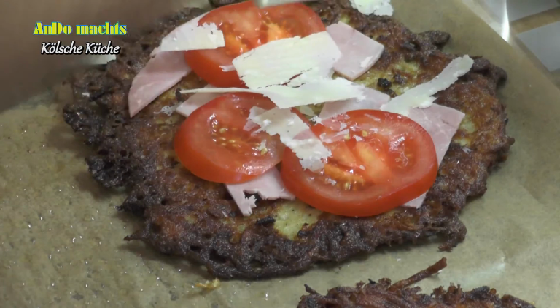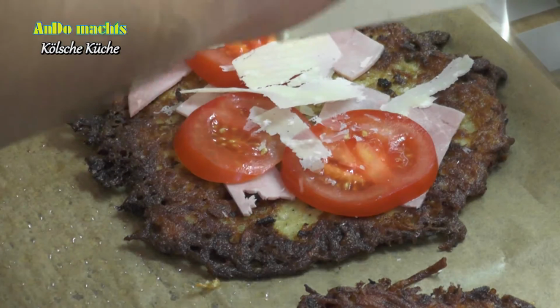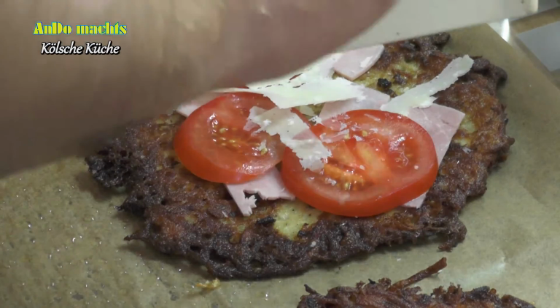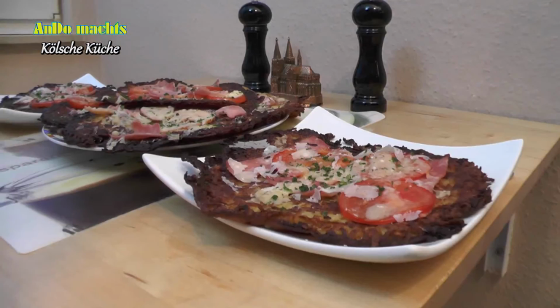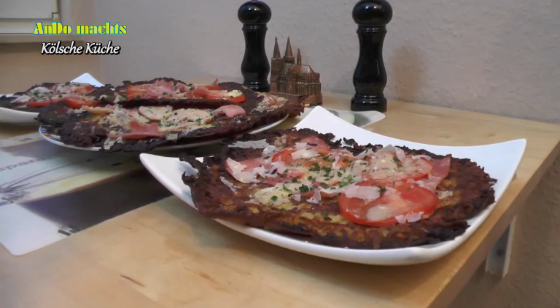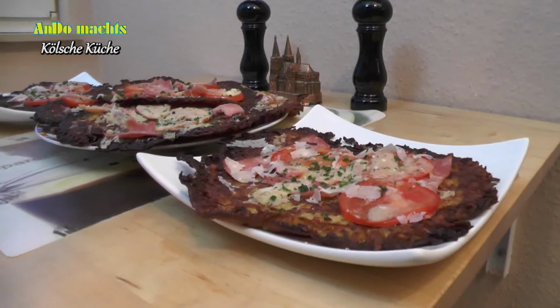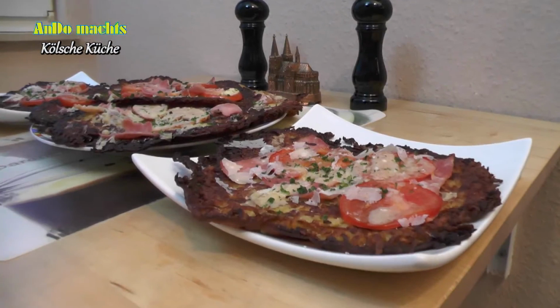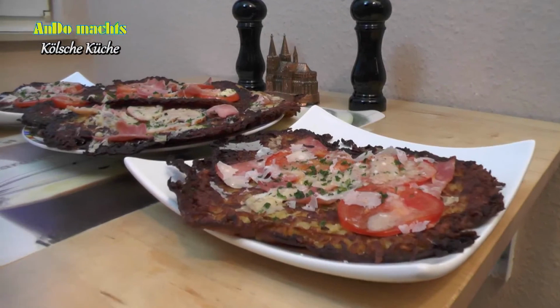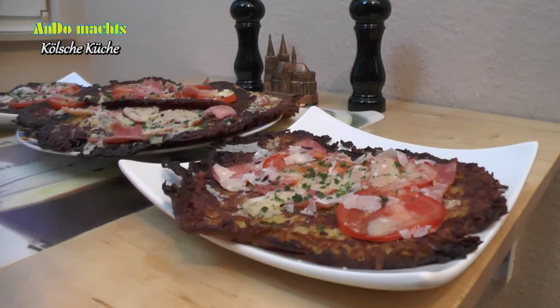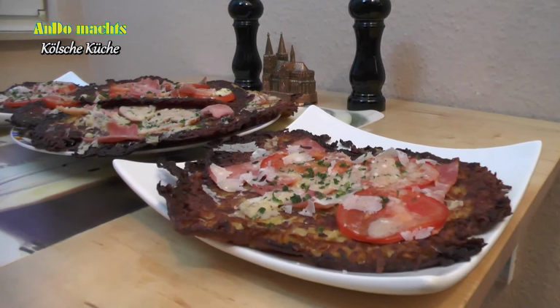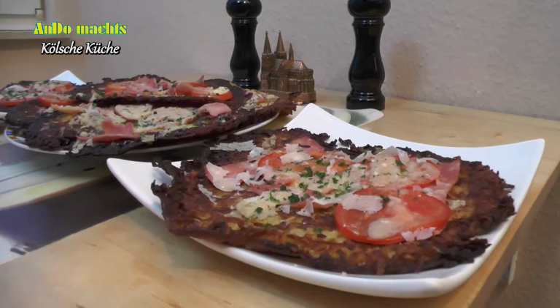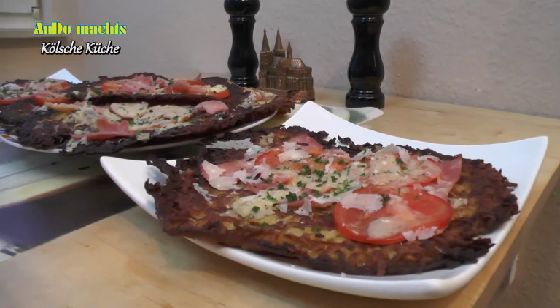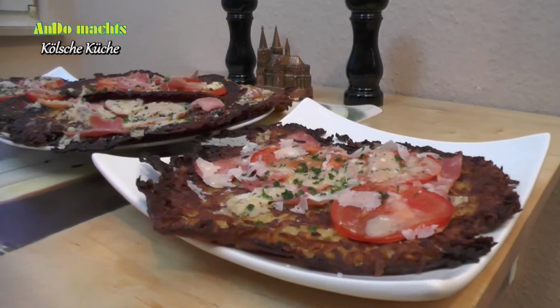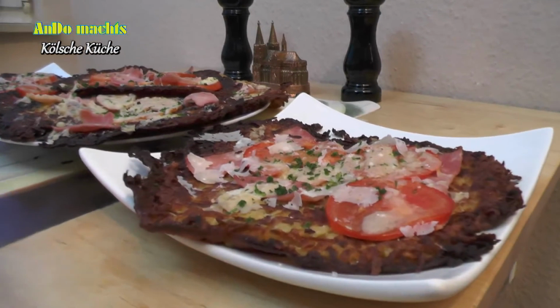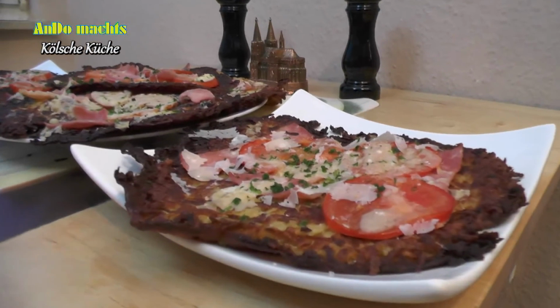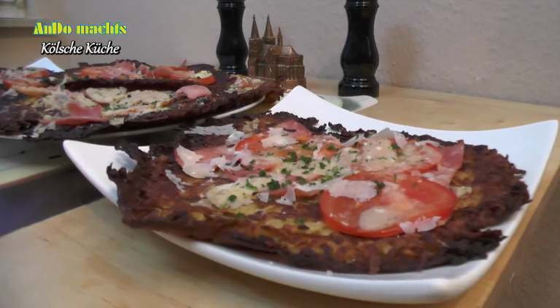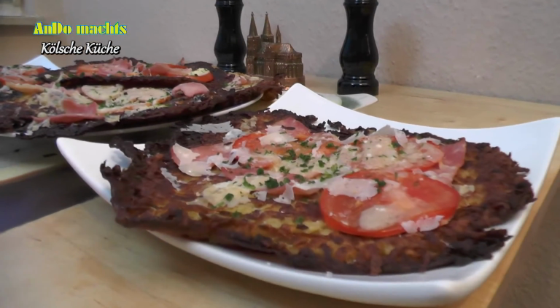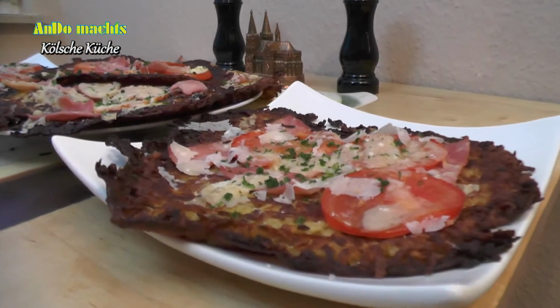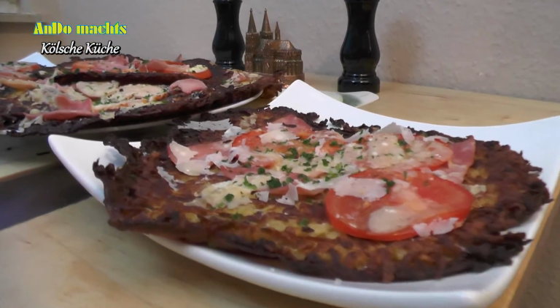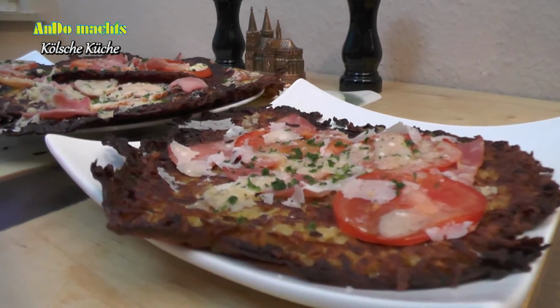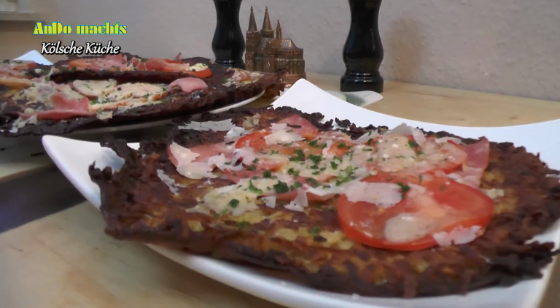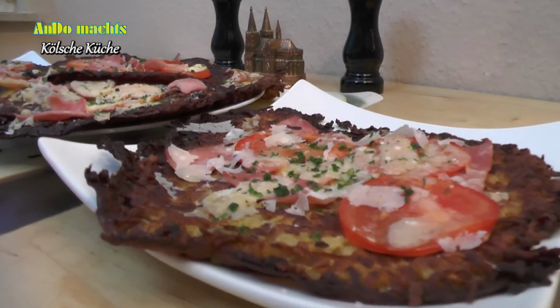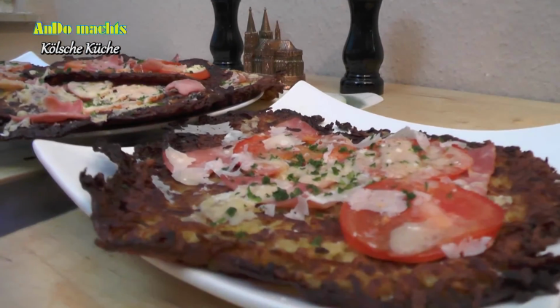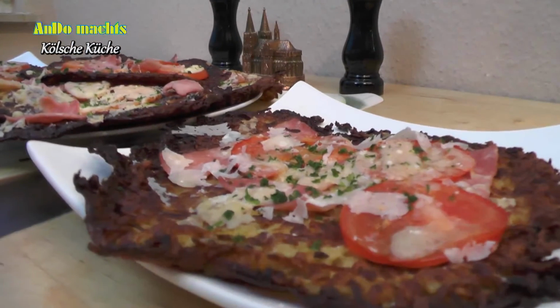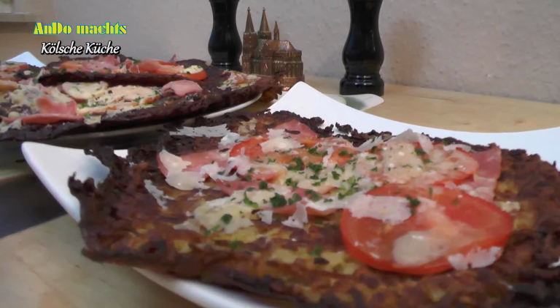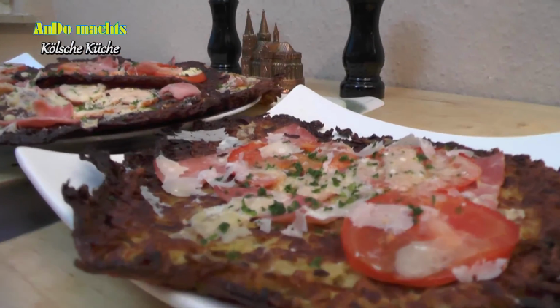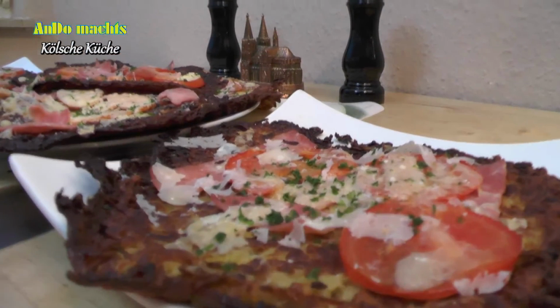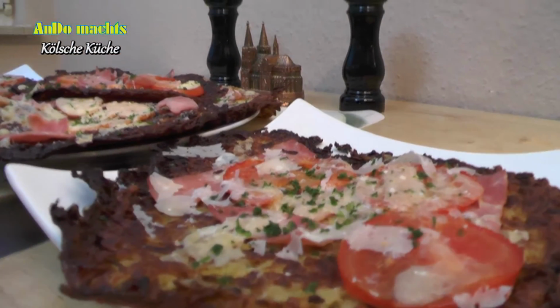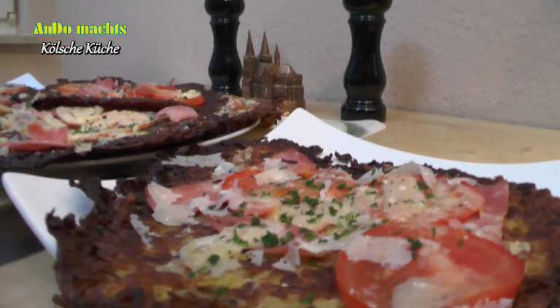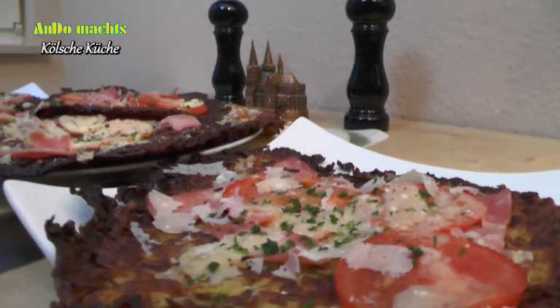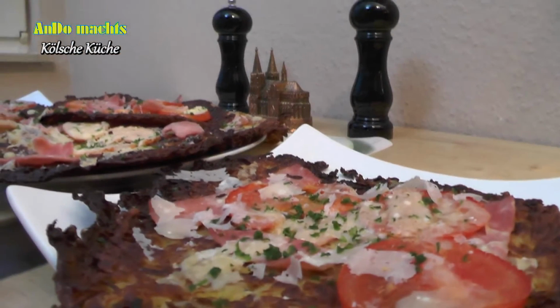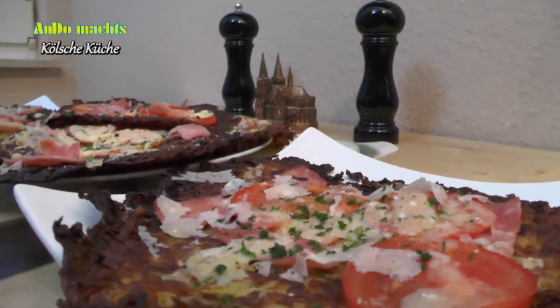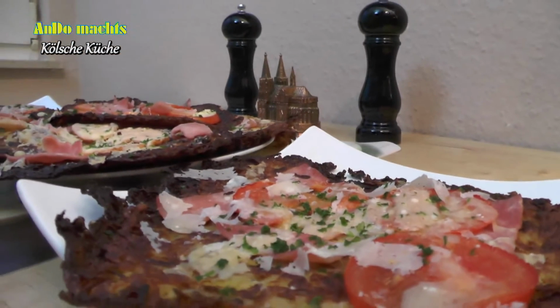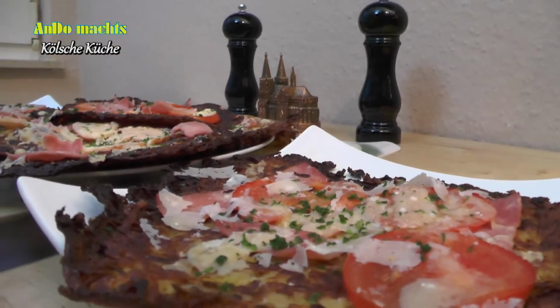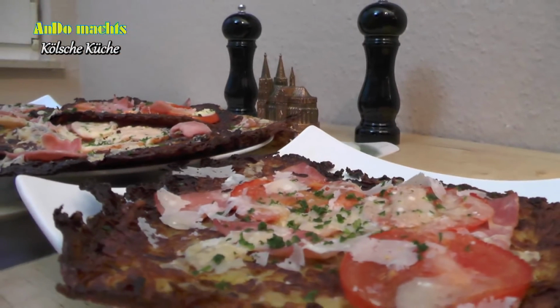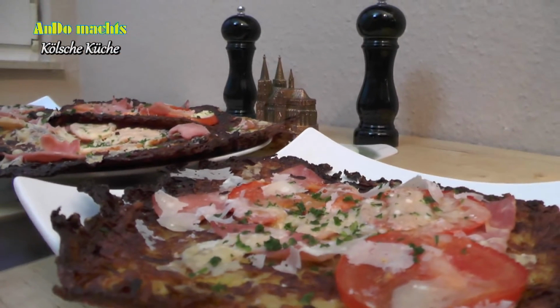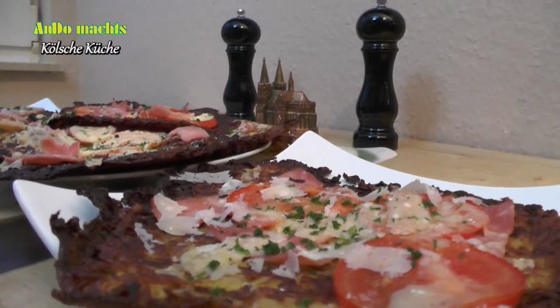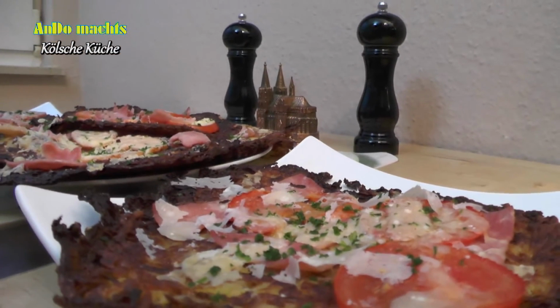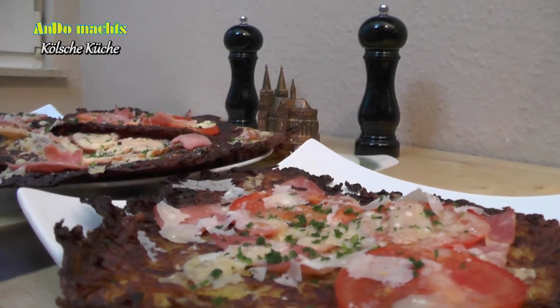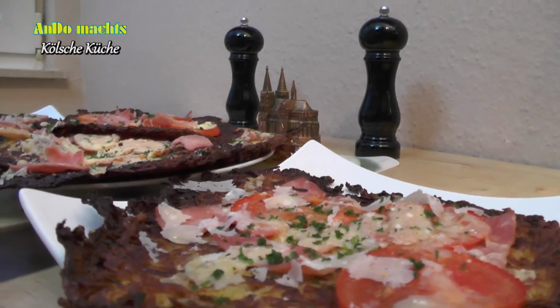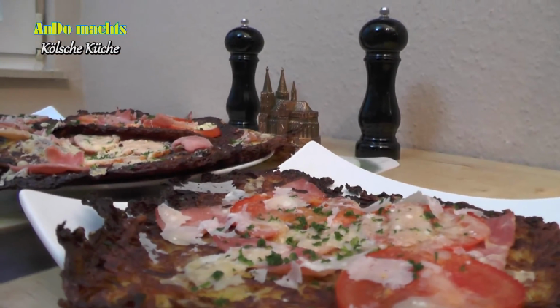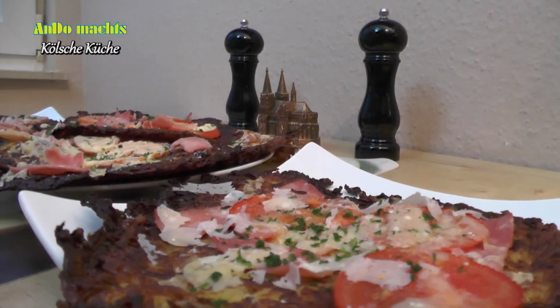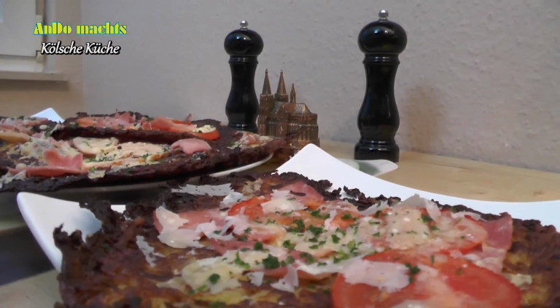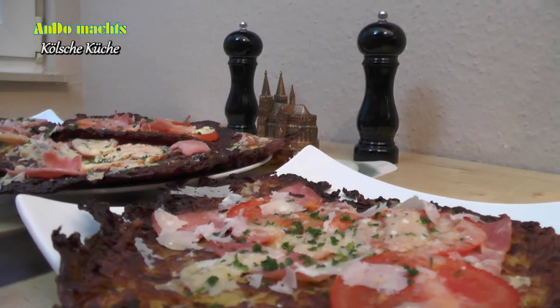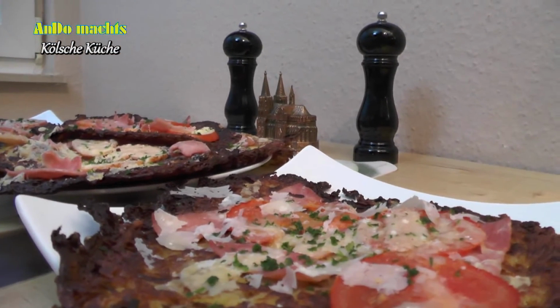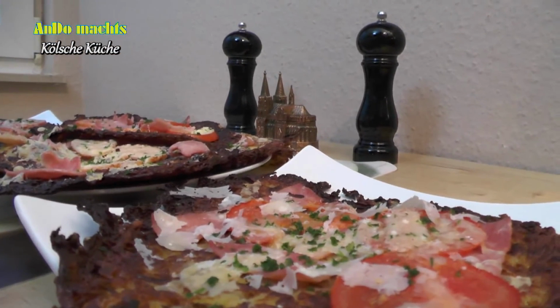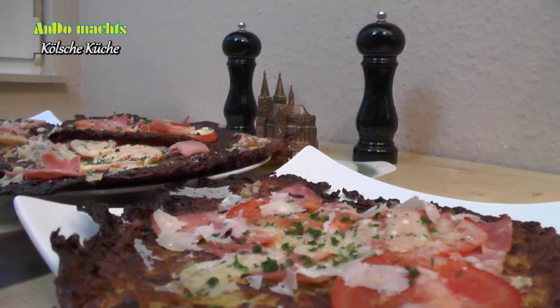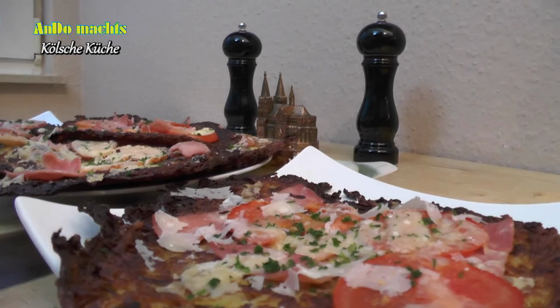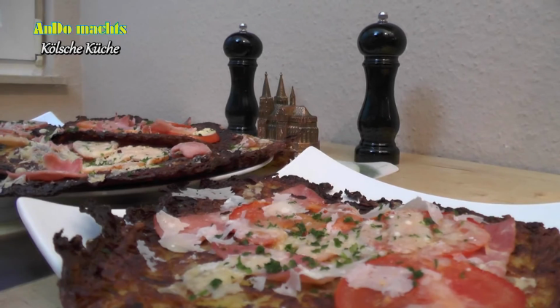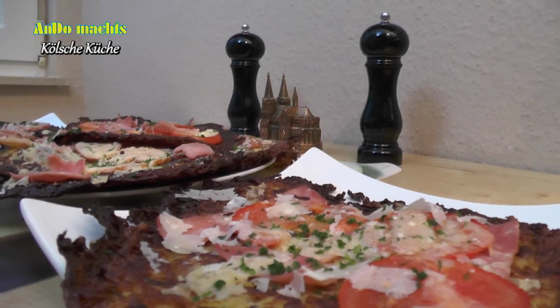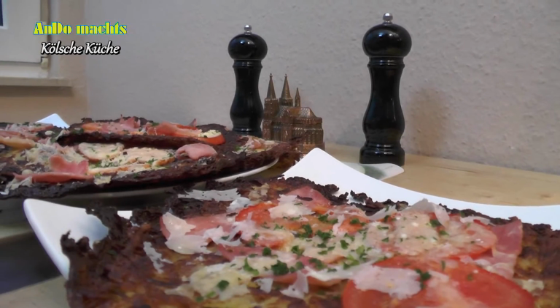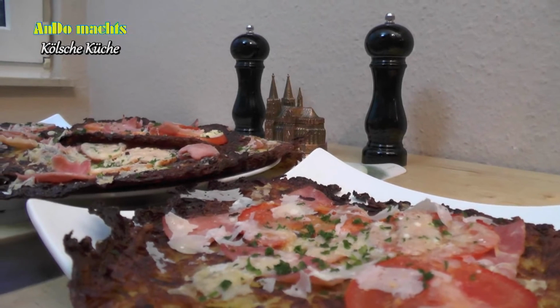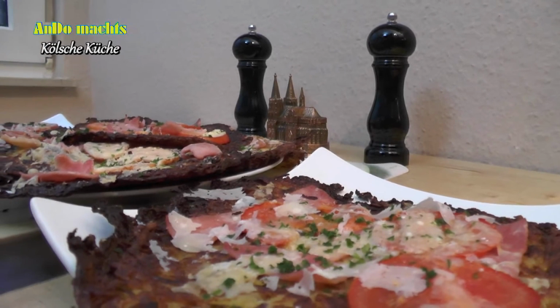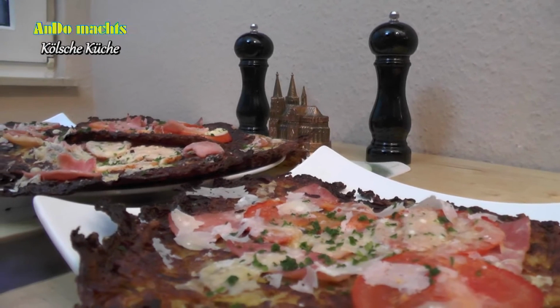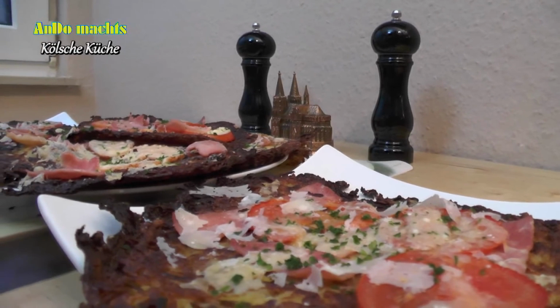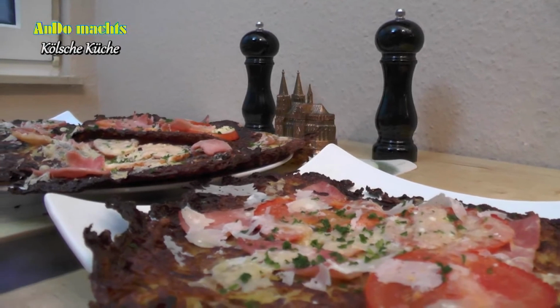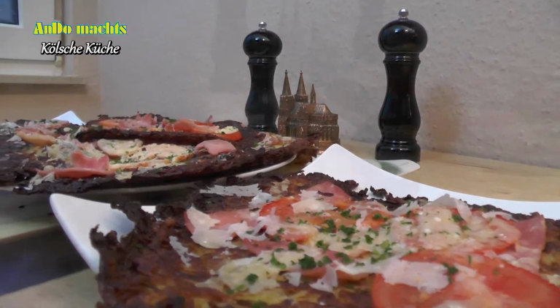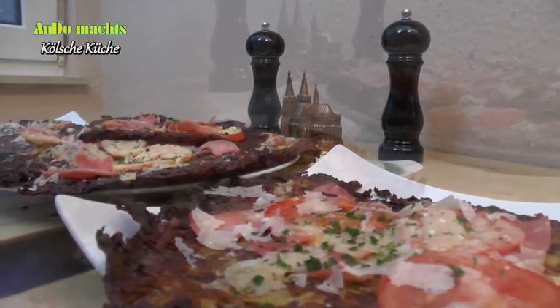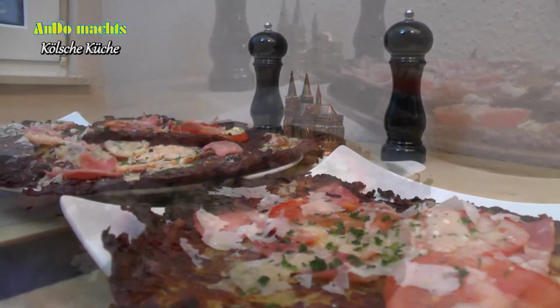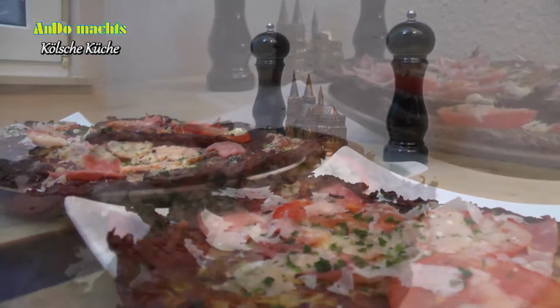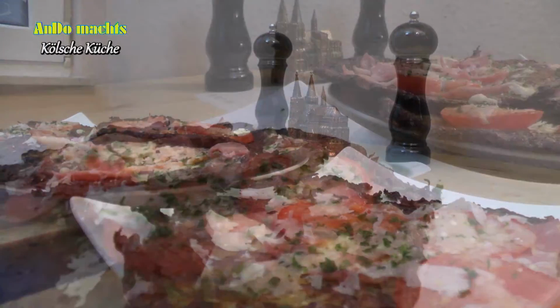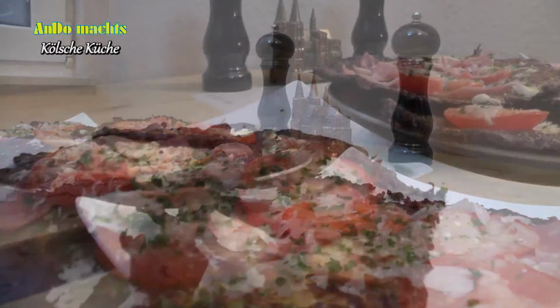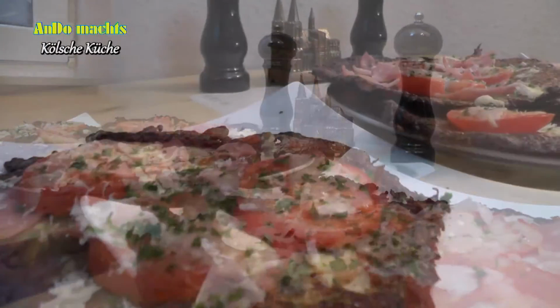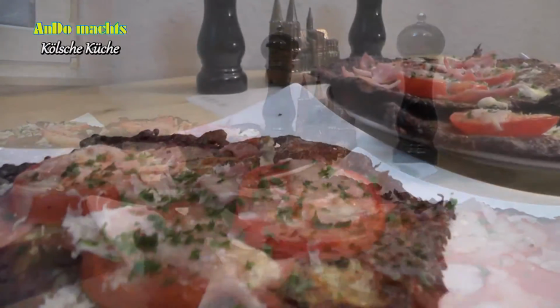Und dann sieht die ganze Geschichte so aus. Wie gesagt, etwas dunkel geworden. Achtet darauf, dass ihr es ein bisschen weniger lang backt.